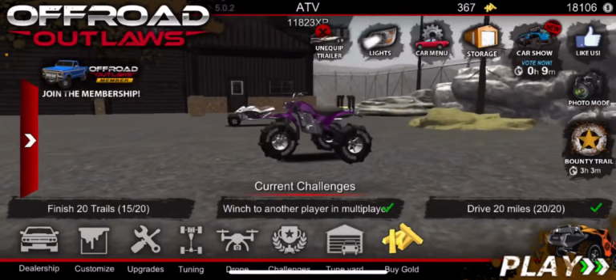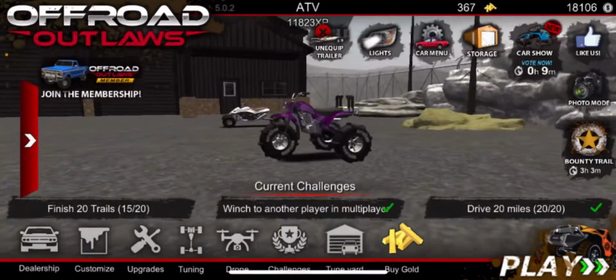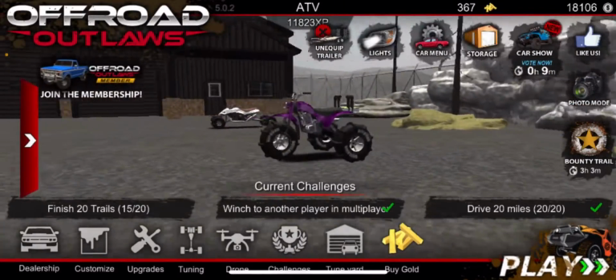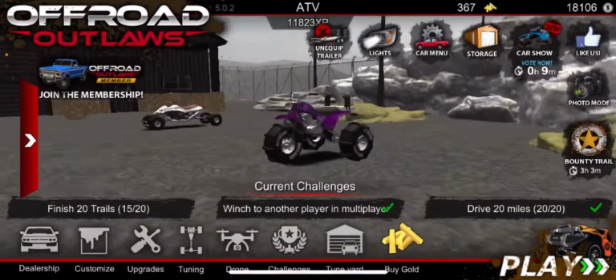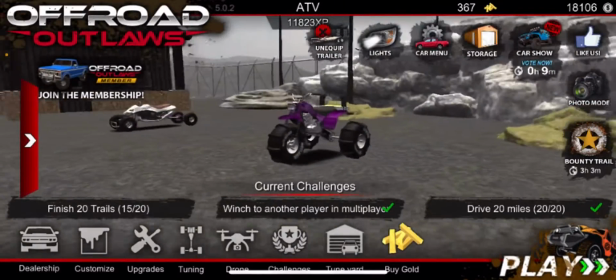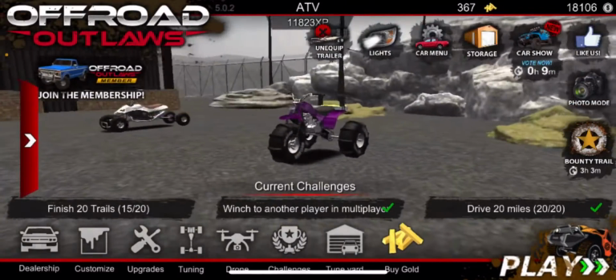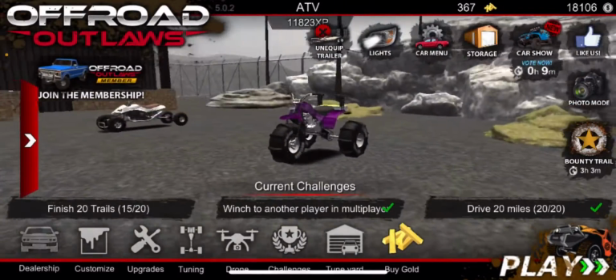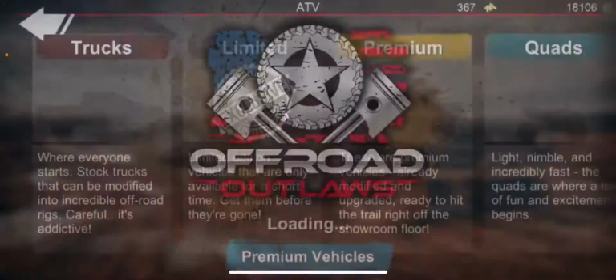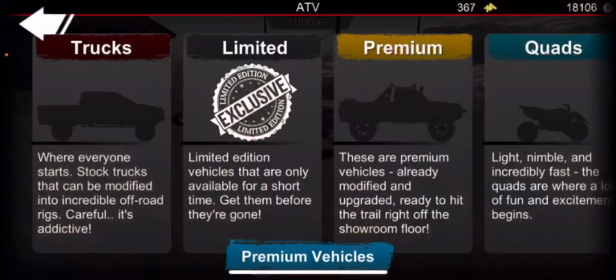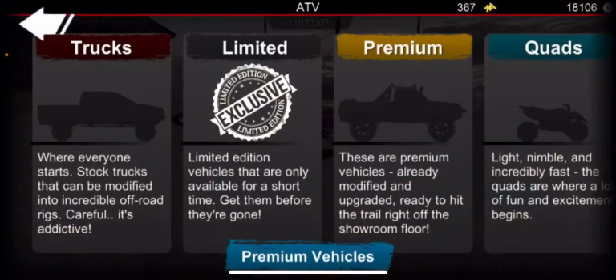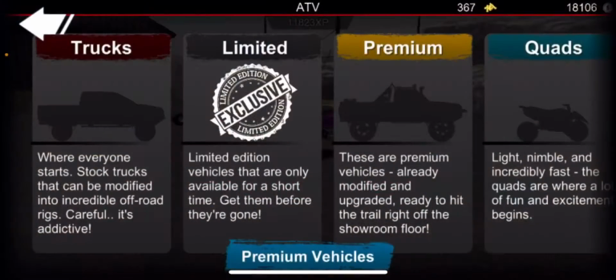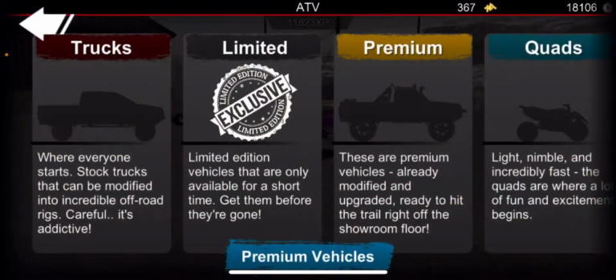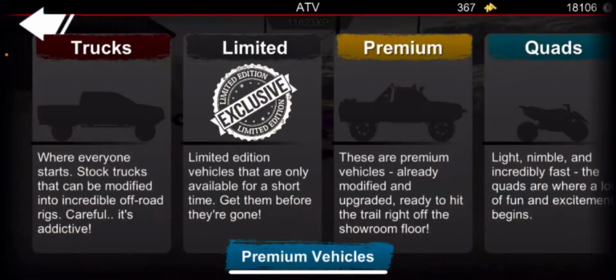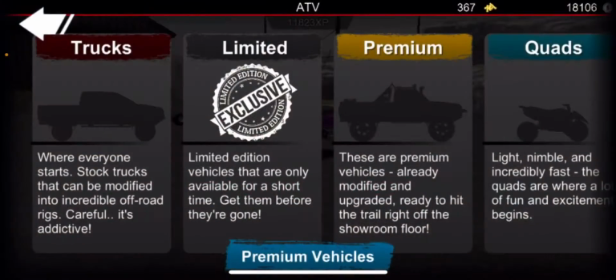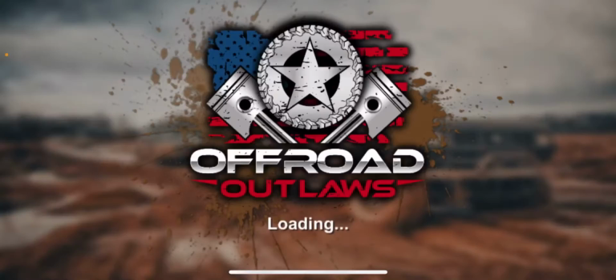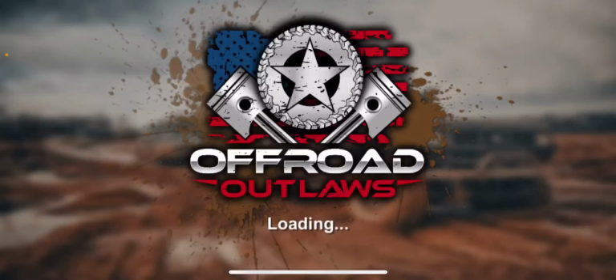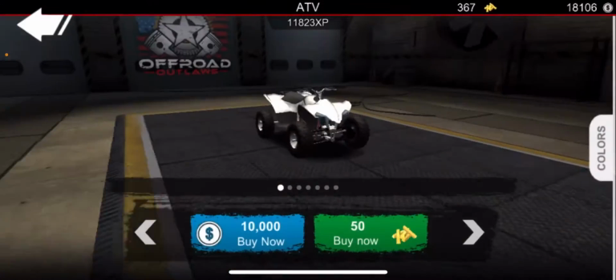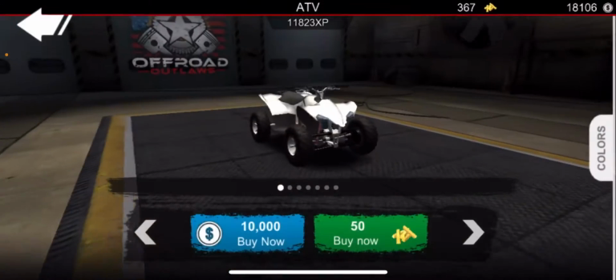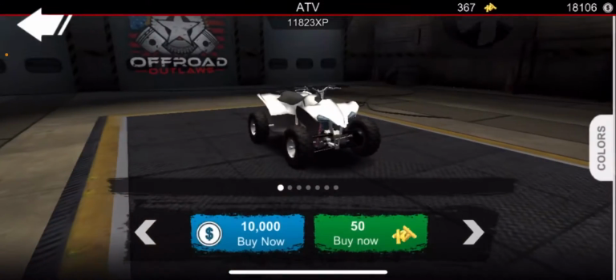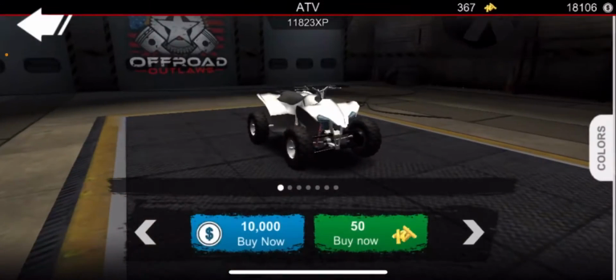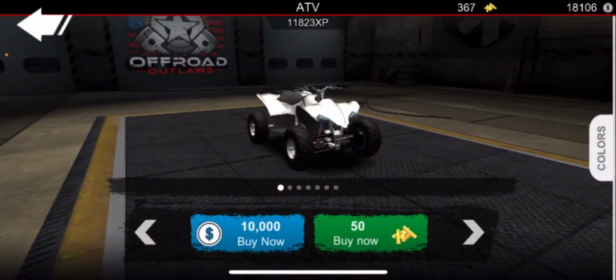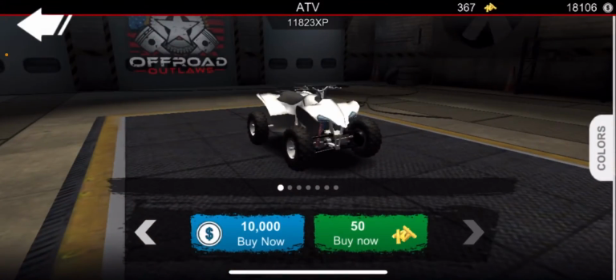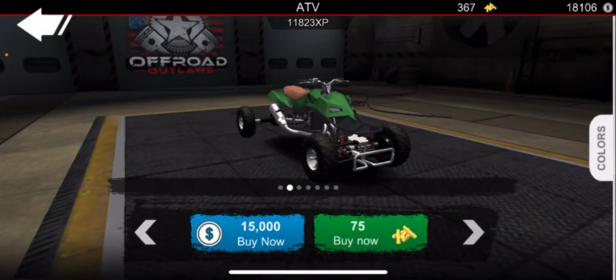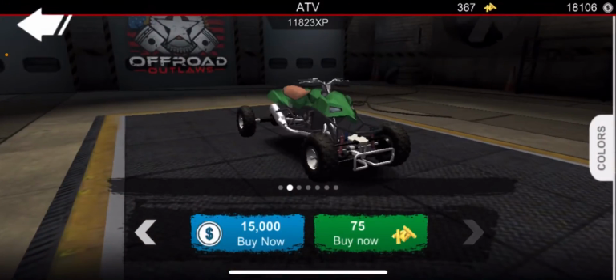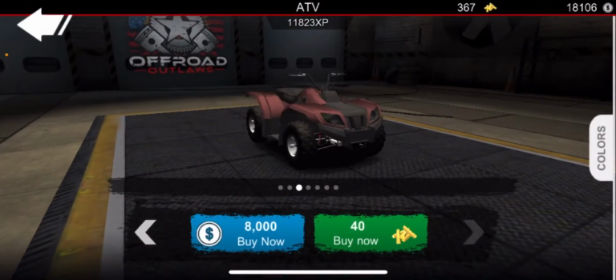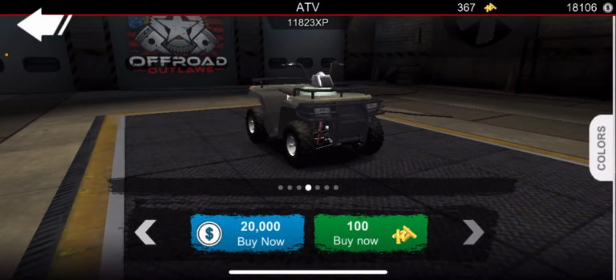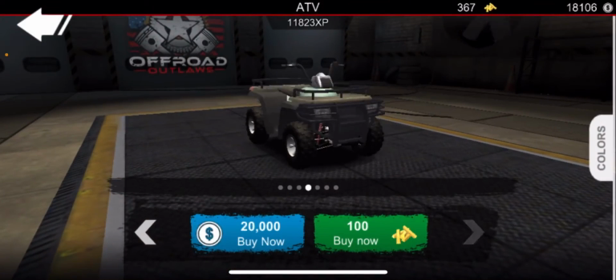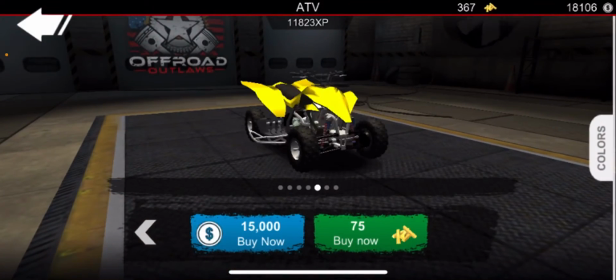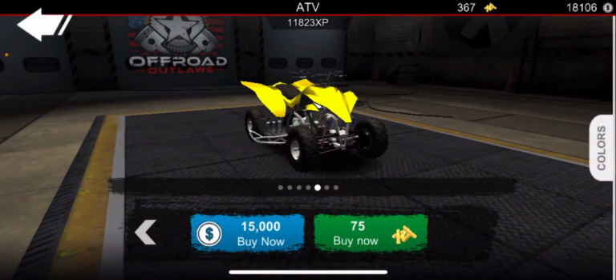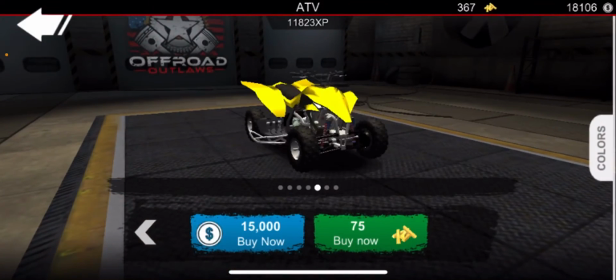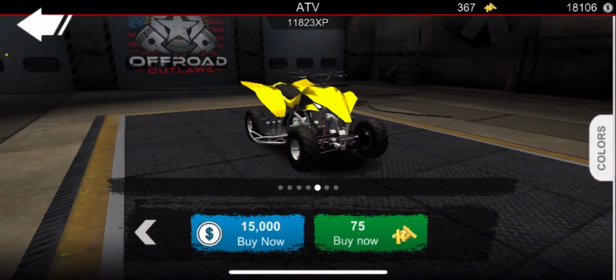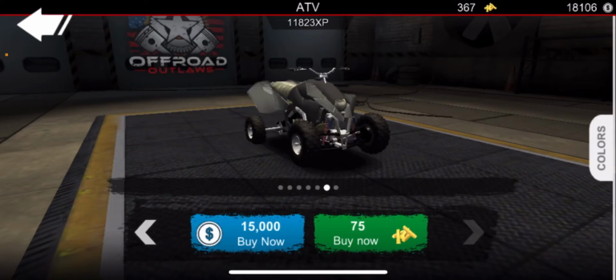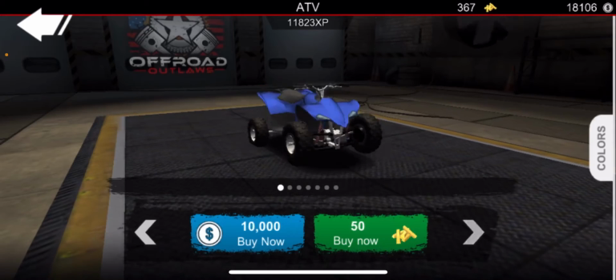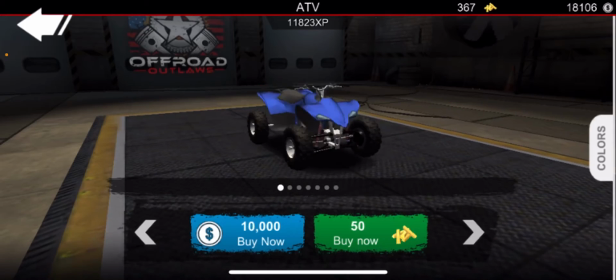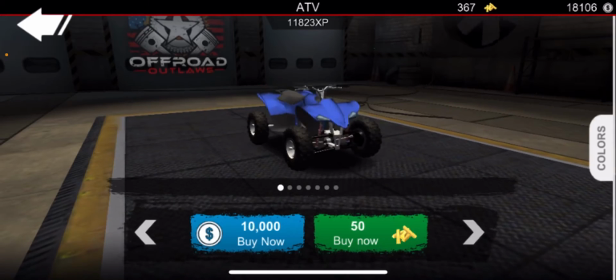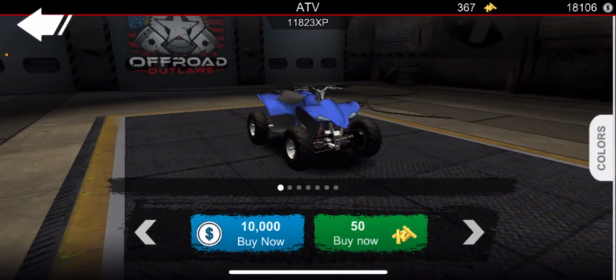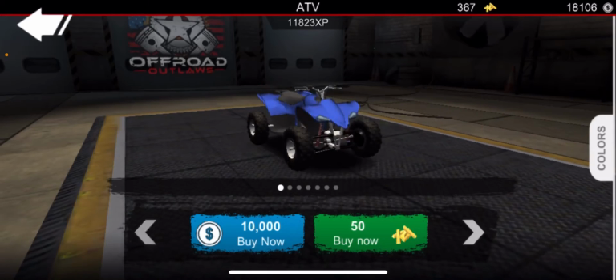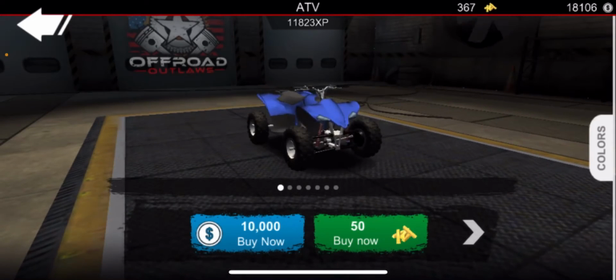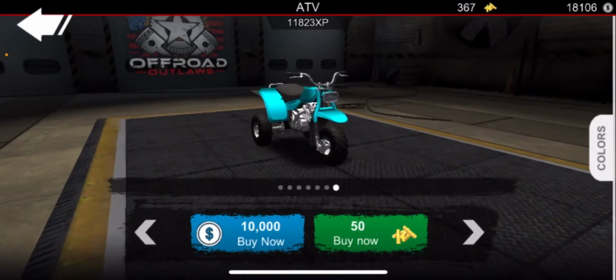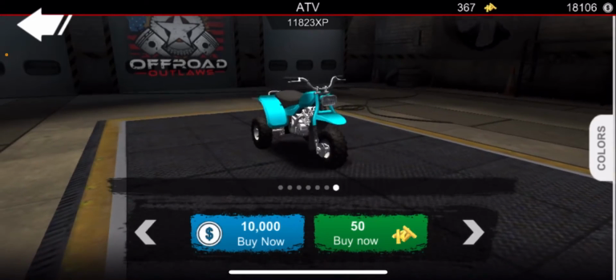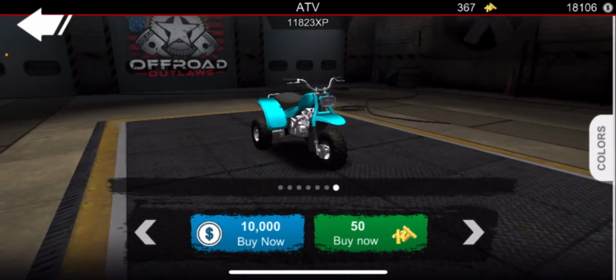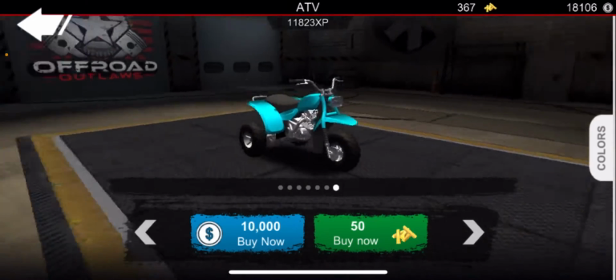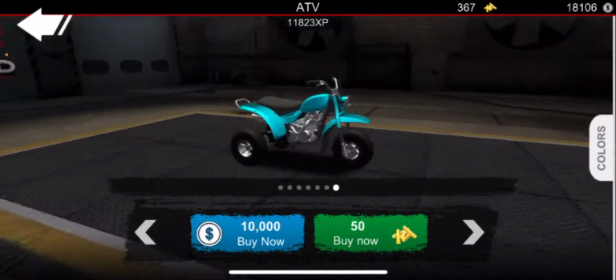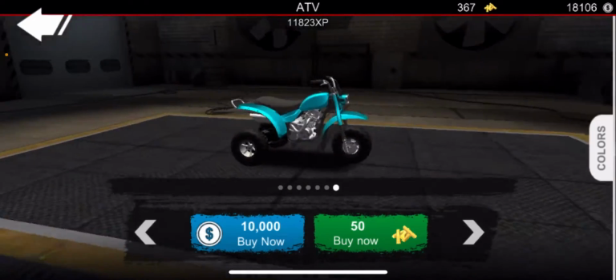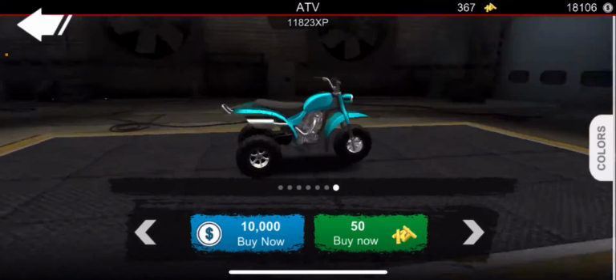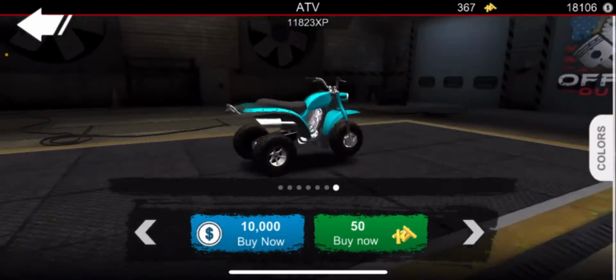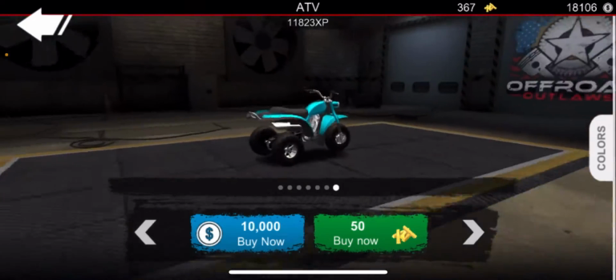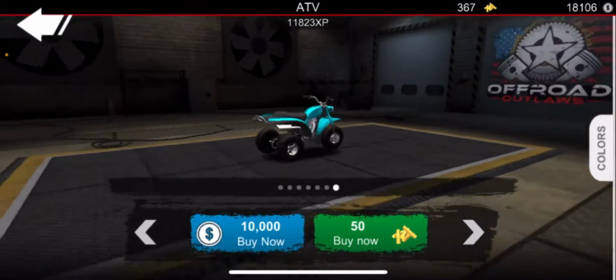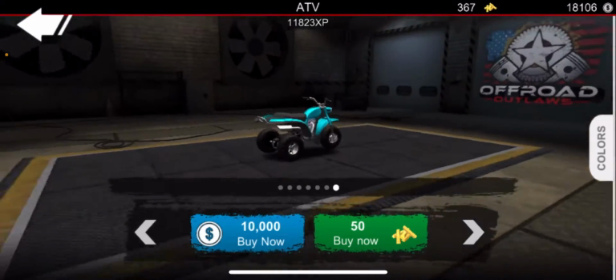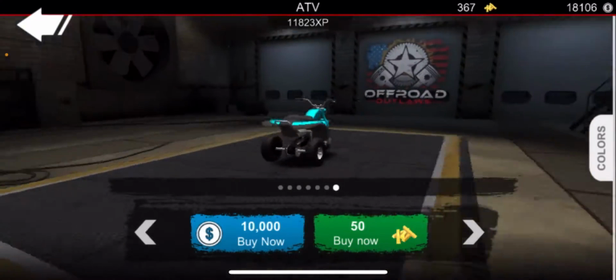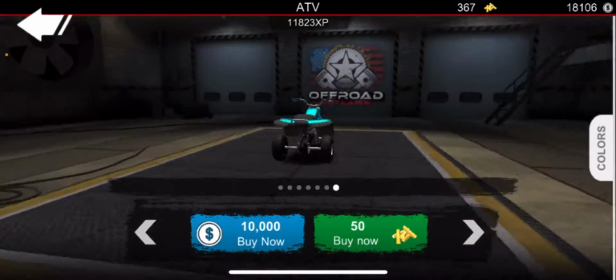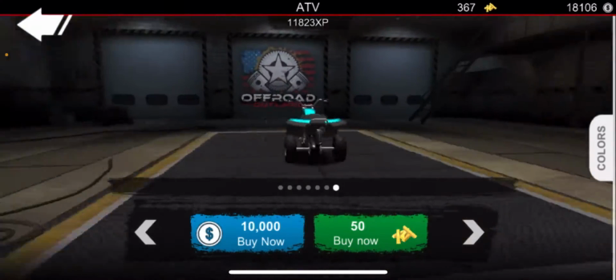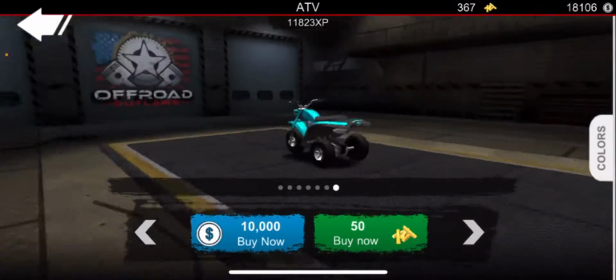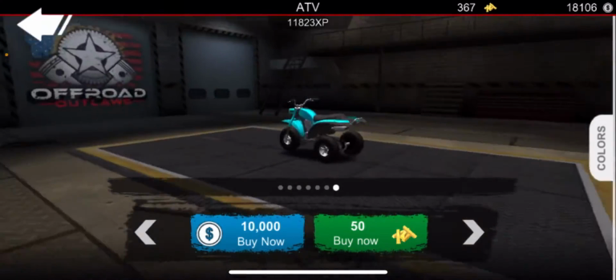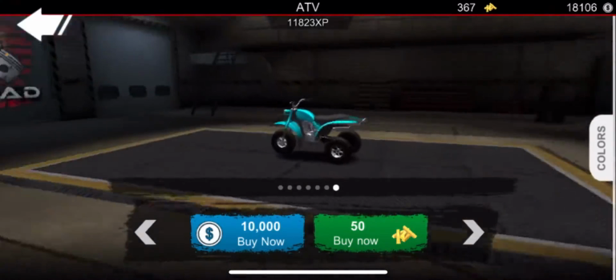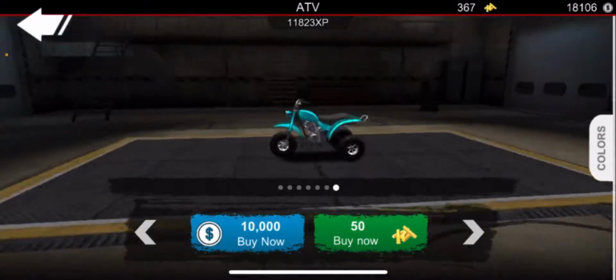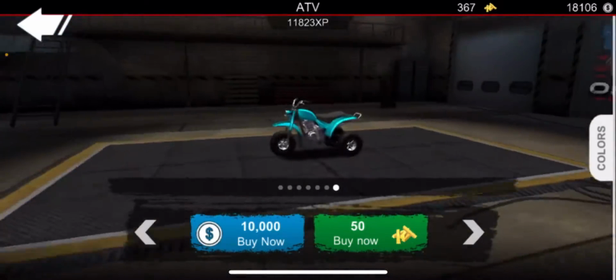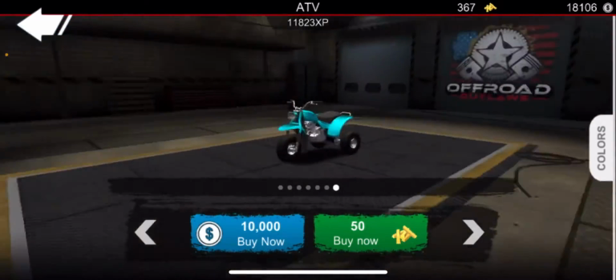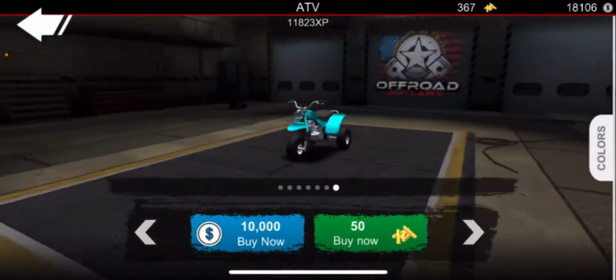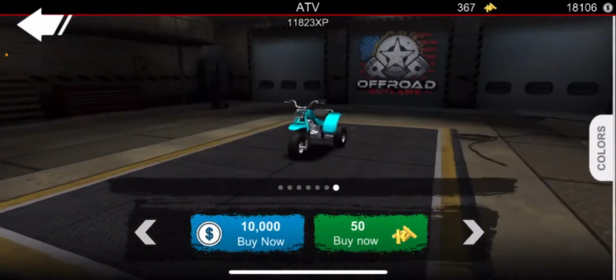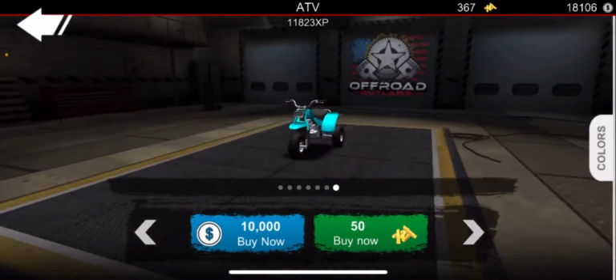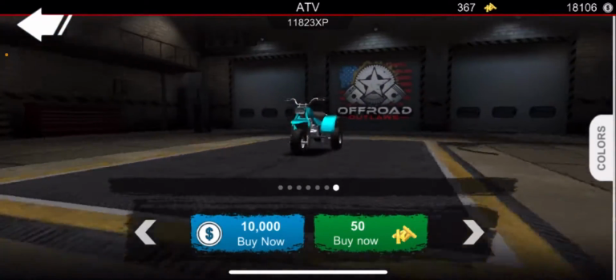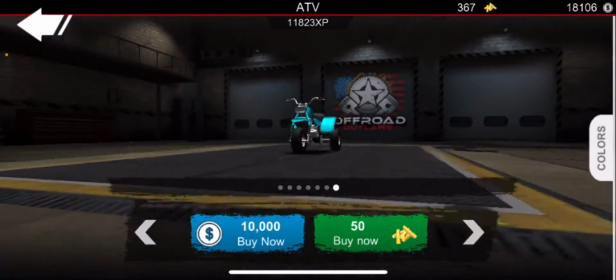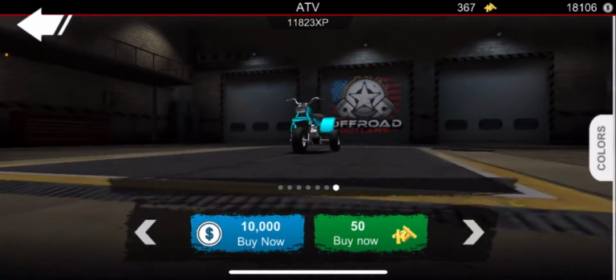How you can get to it is just go to the dealership, quad, go to the very last one and bam, Honda ATC it is.